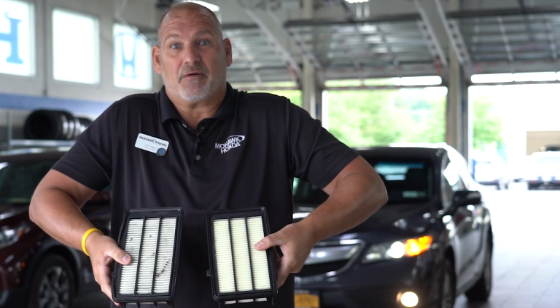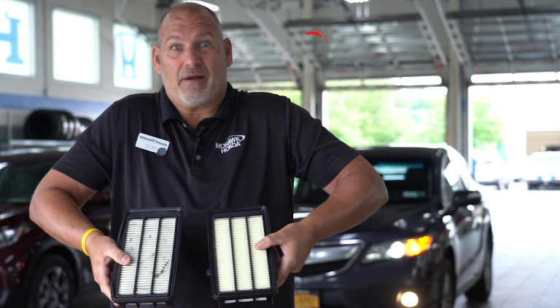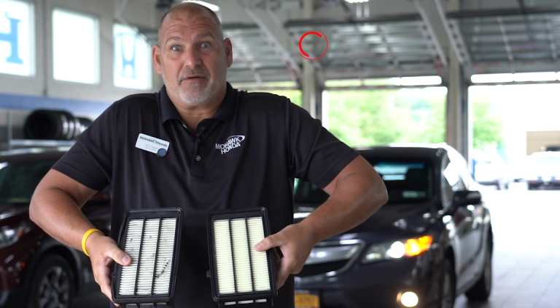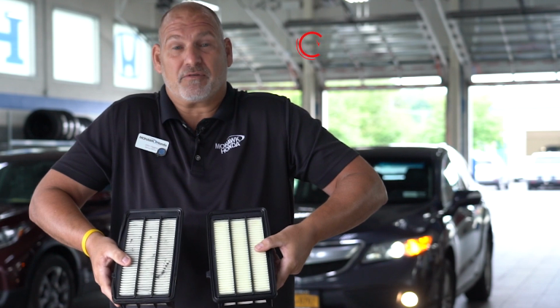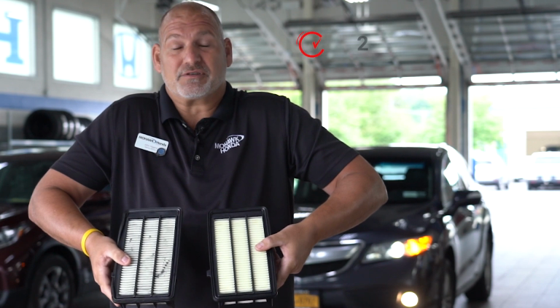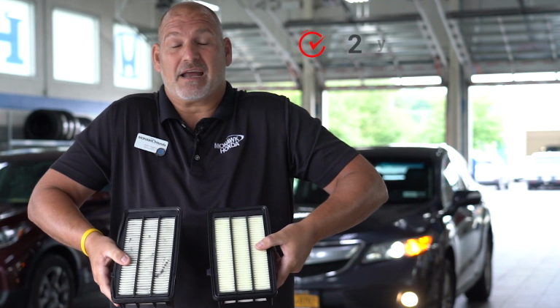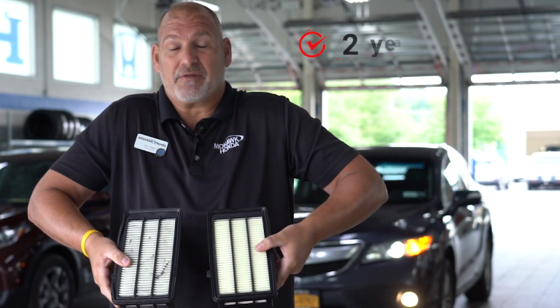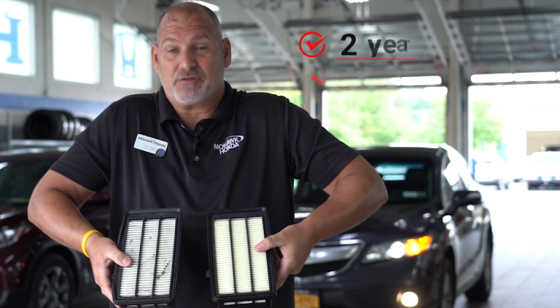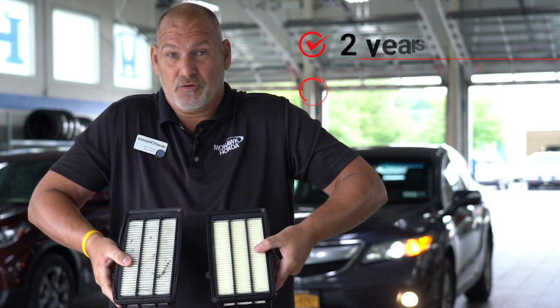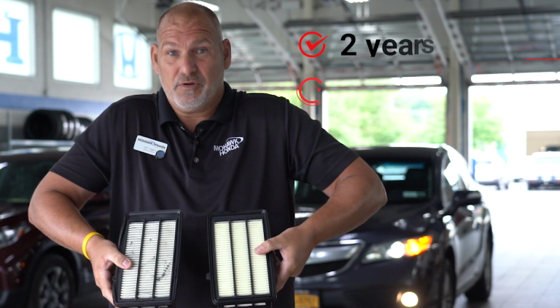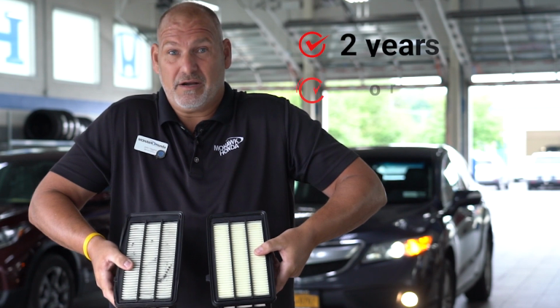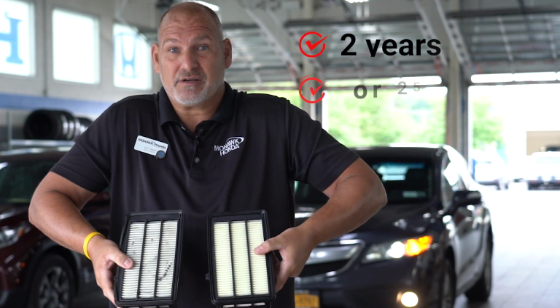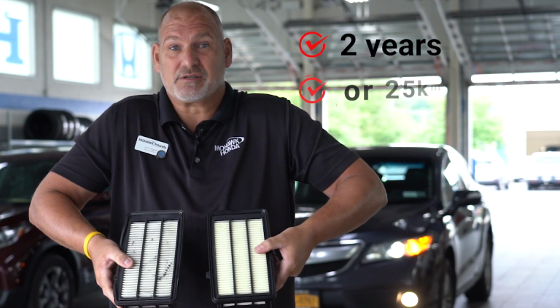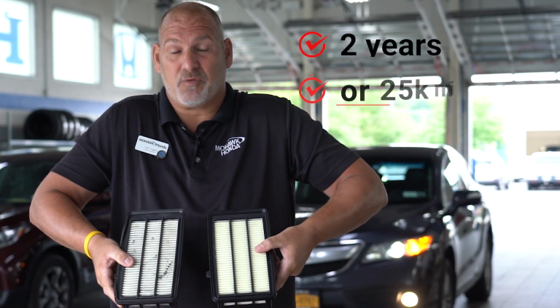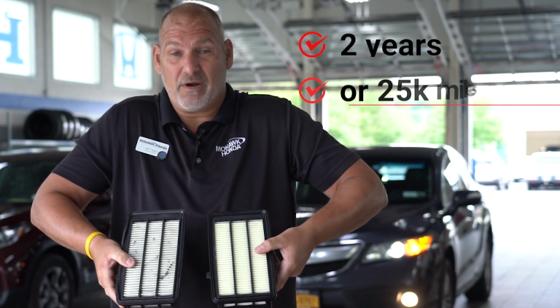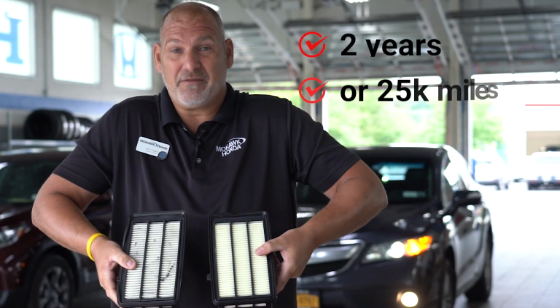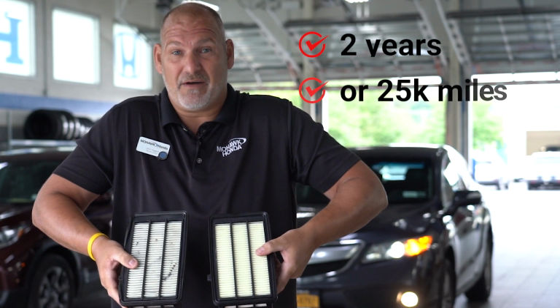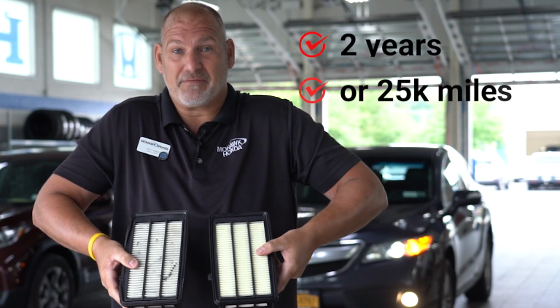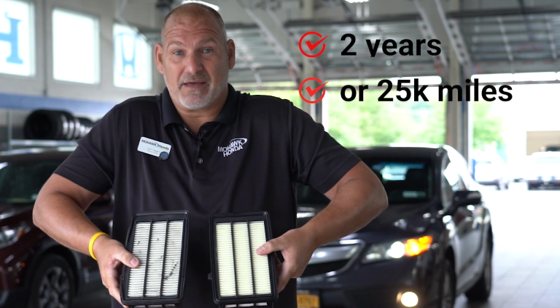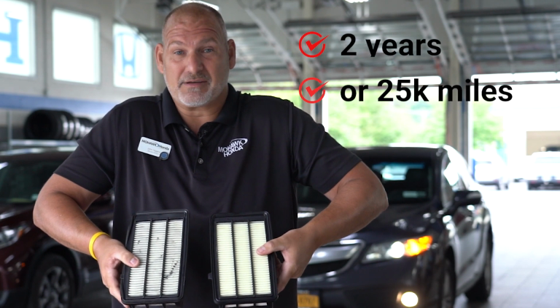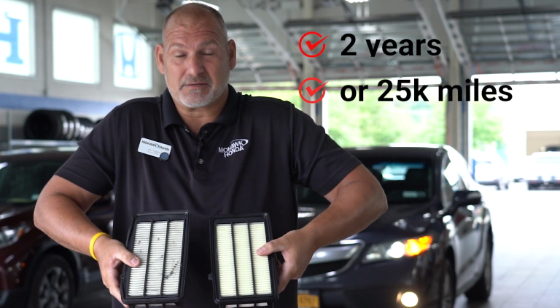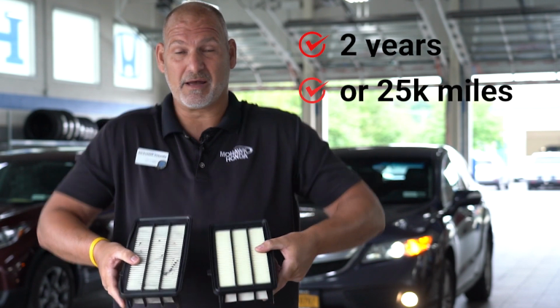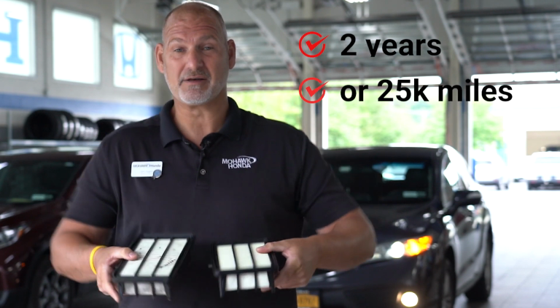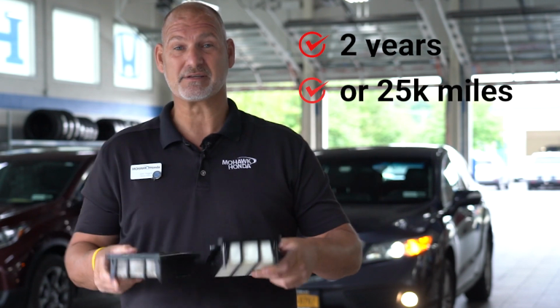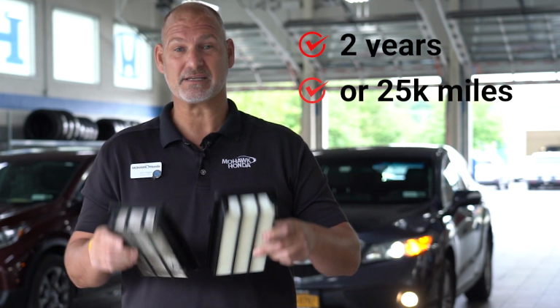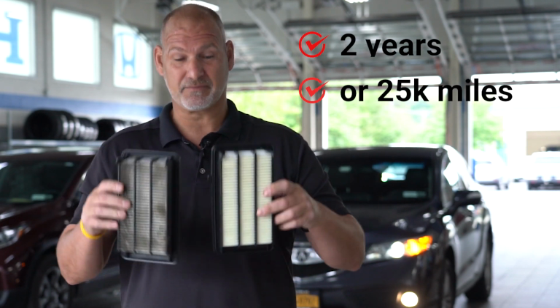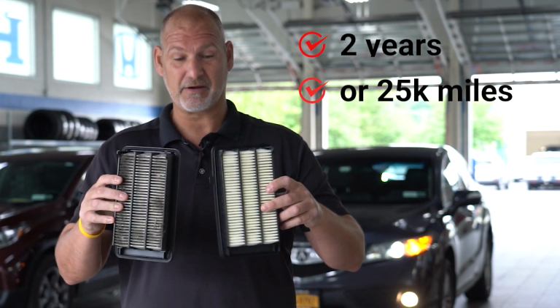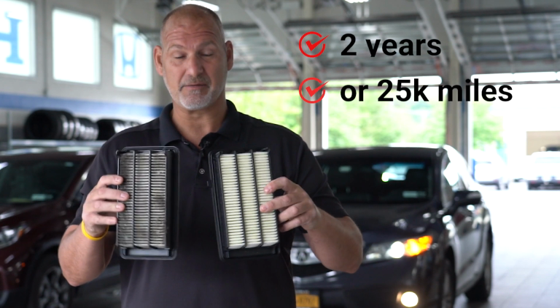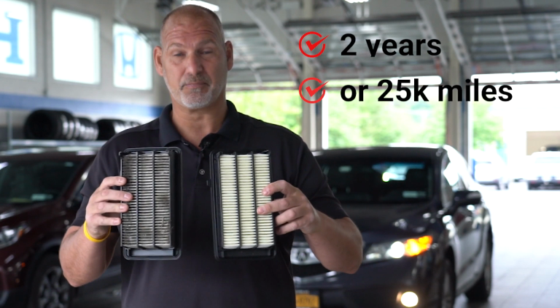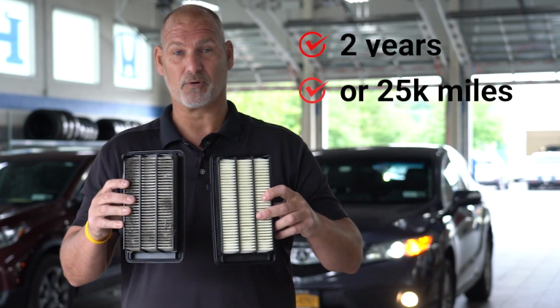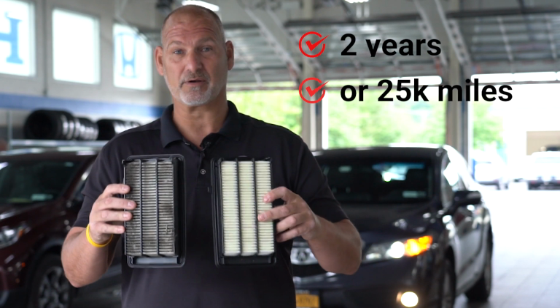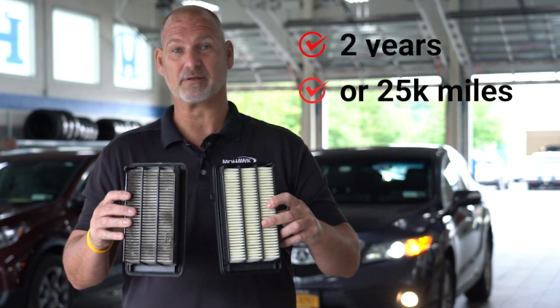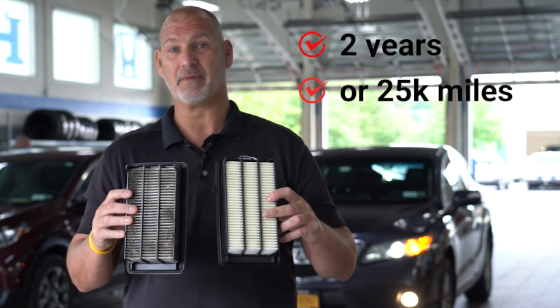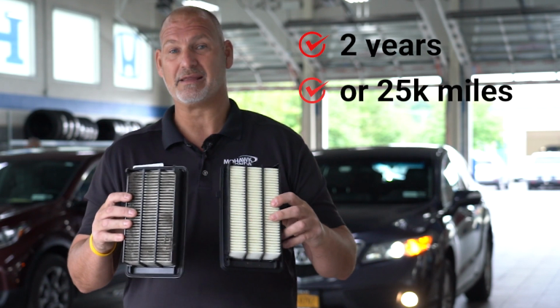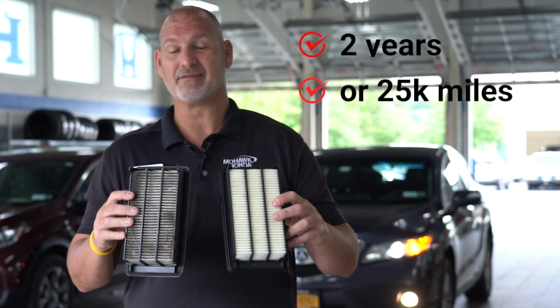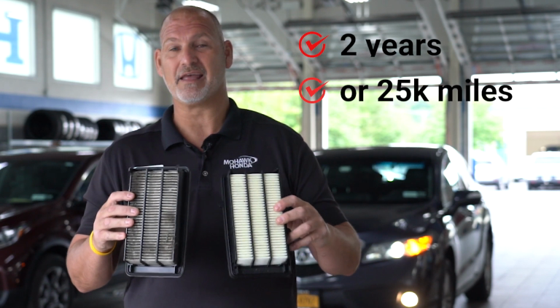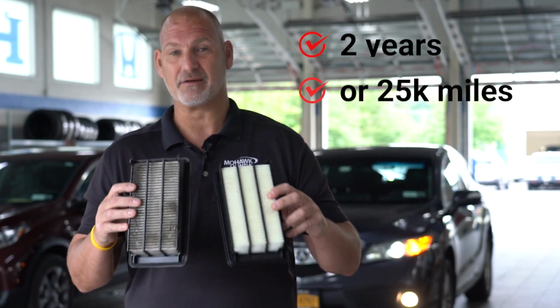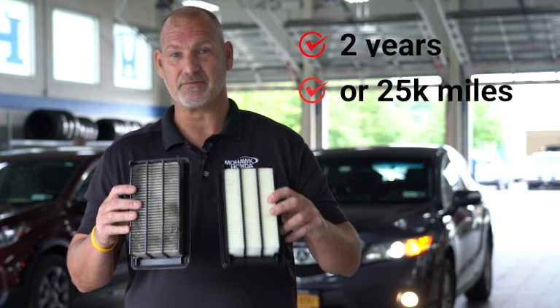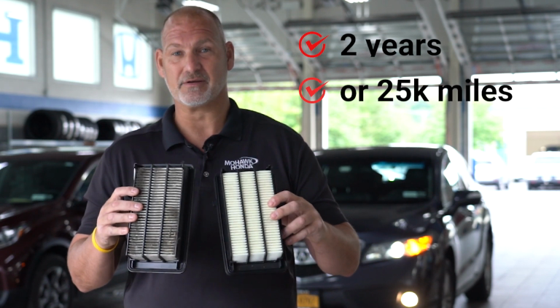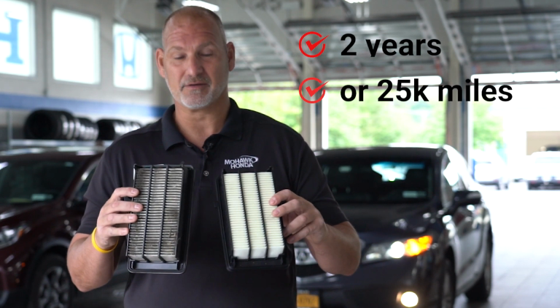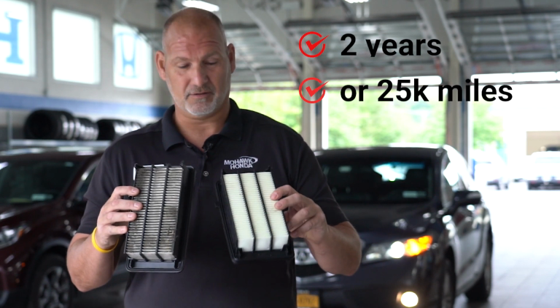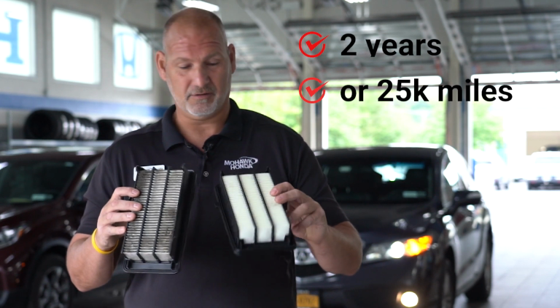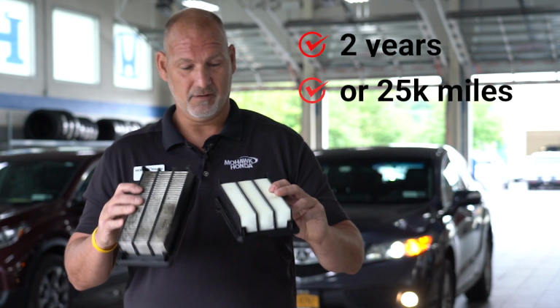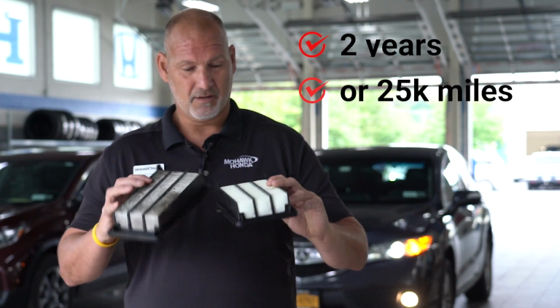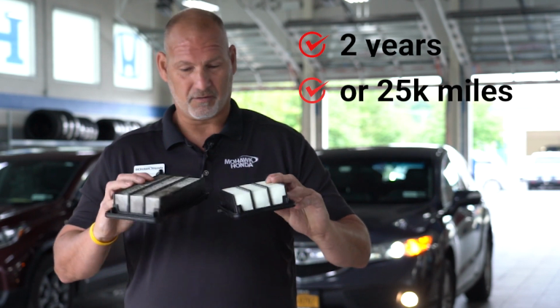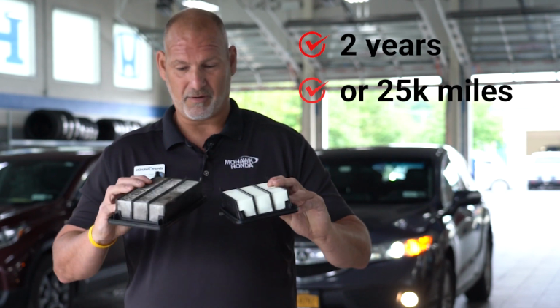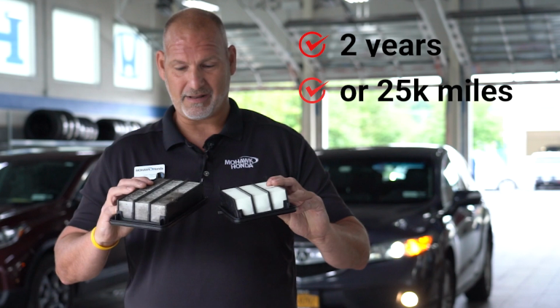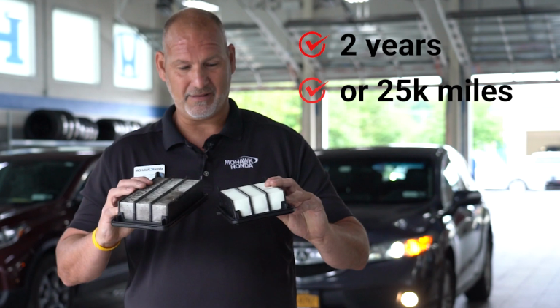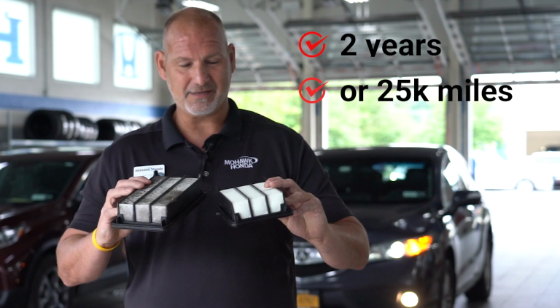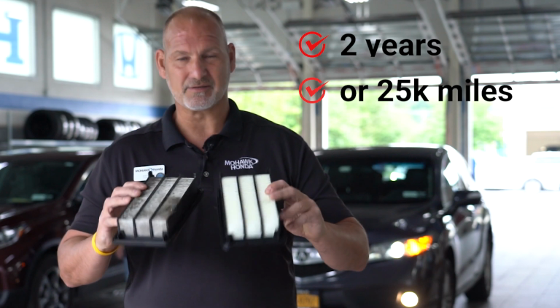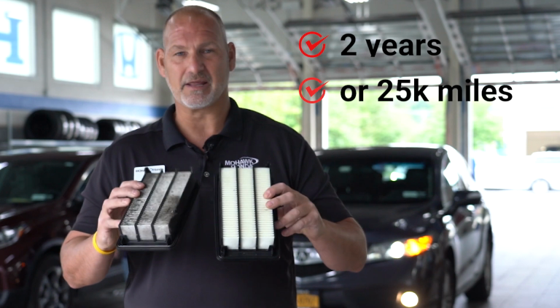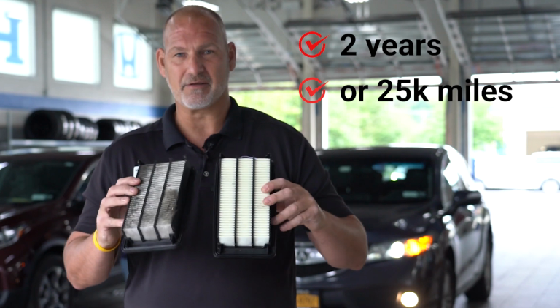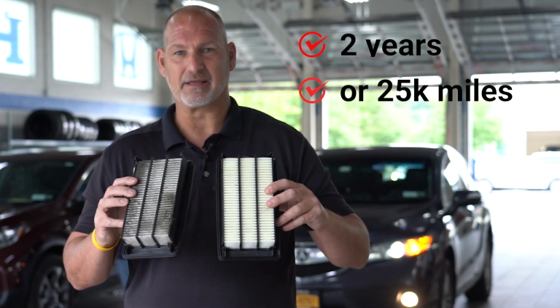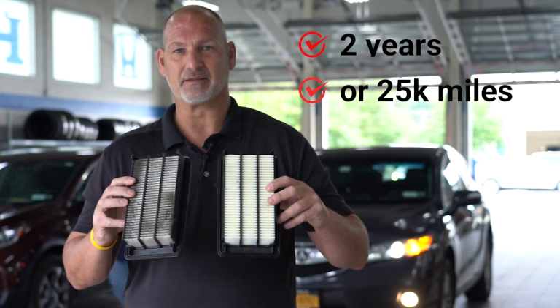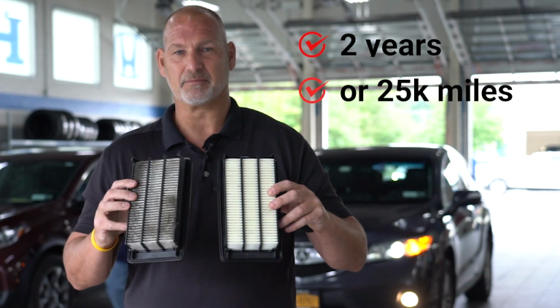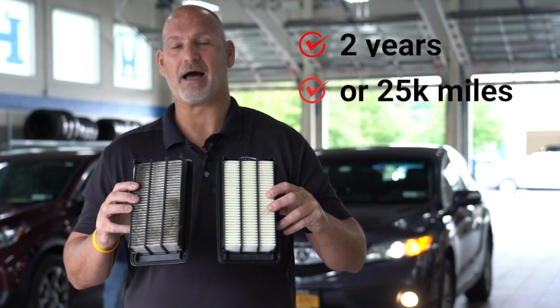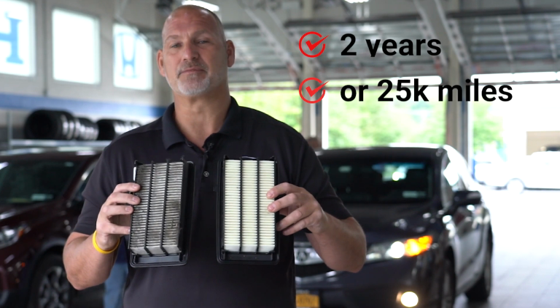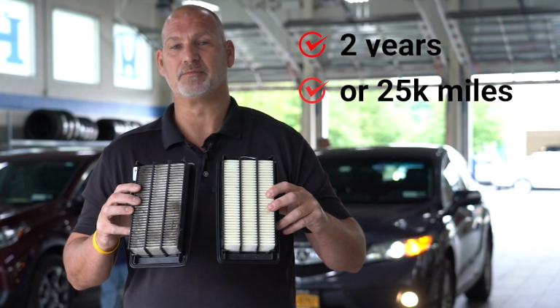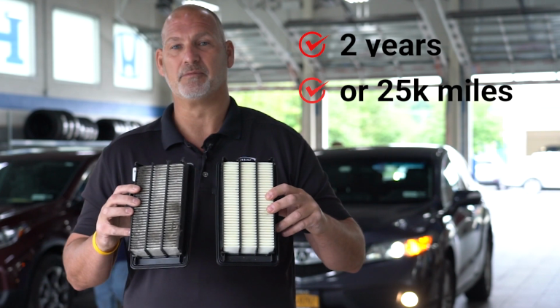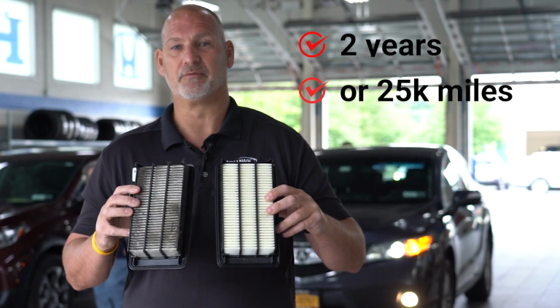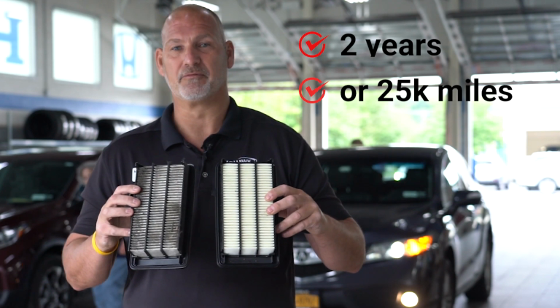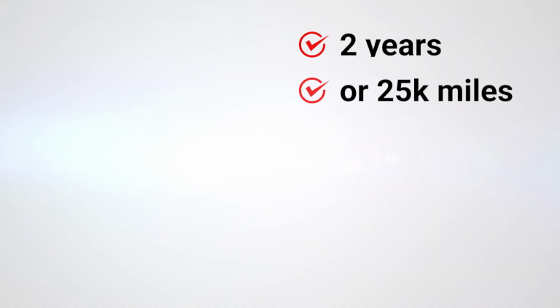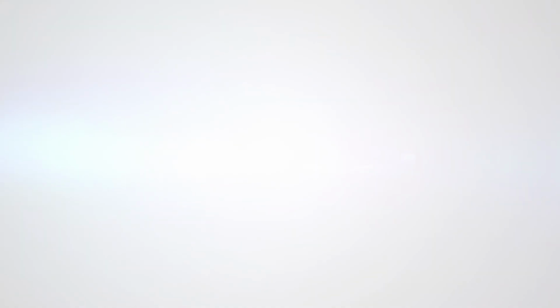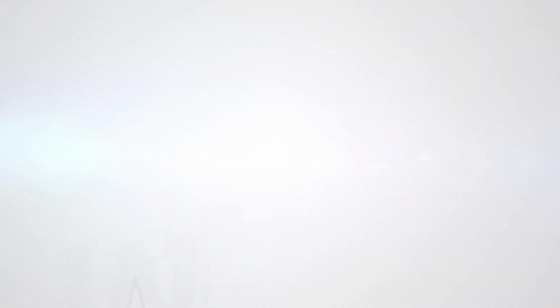There are intervals every two years or 25,000 miles. It's very important to maintain your vehicle correctly so that you can get the optimal performance.